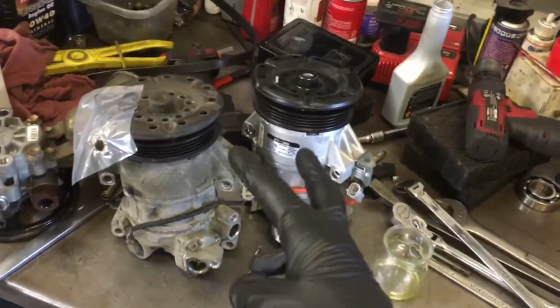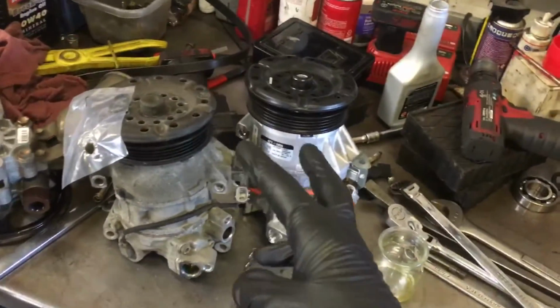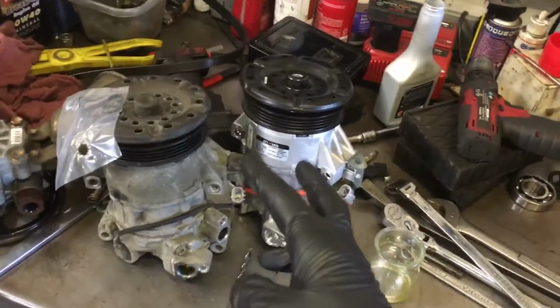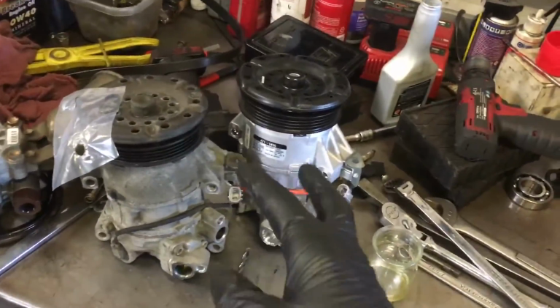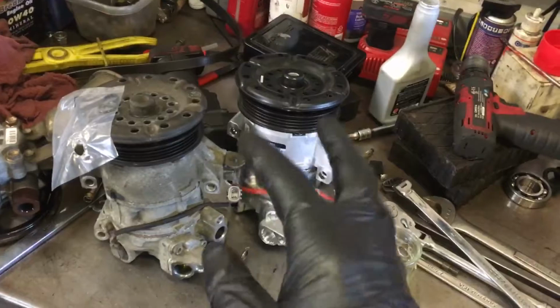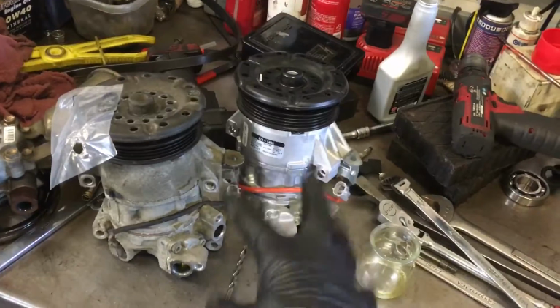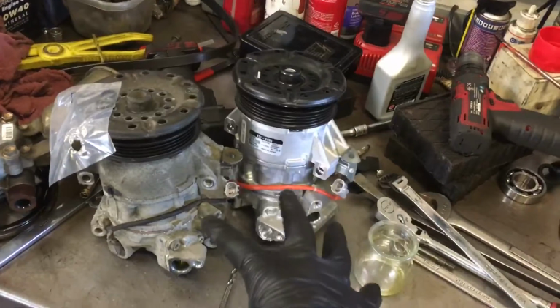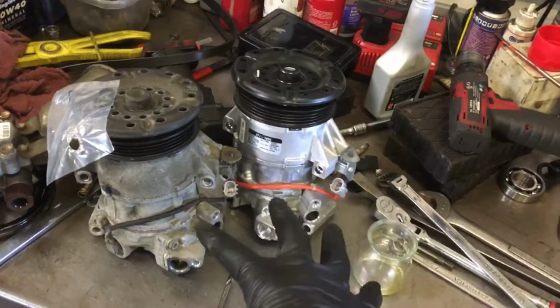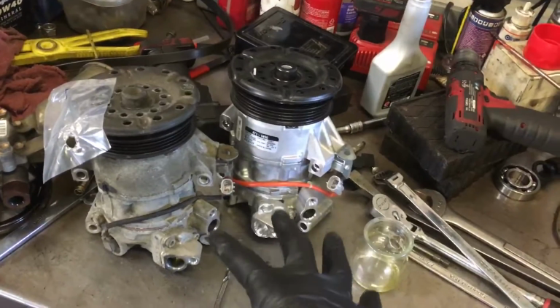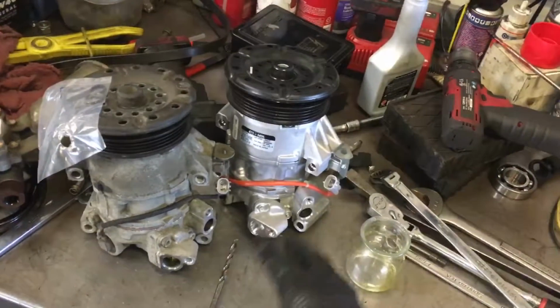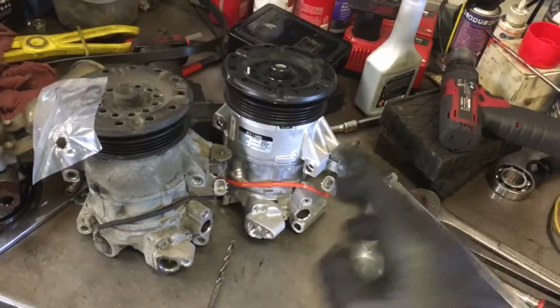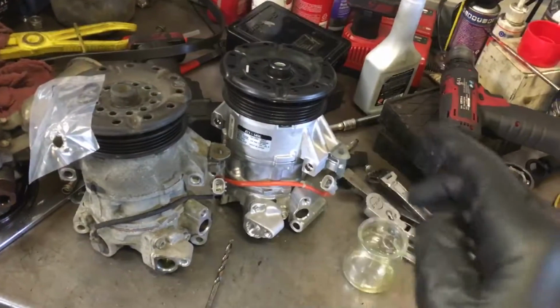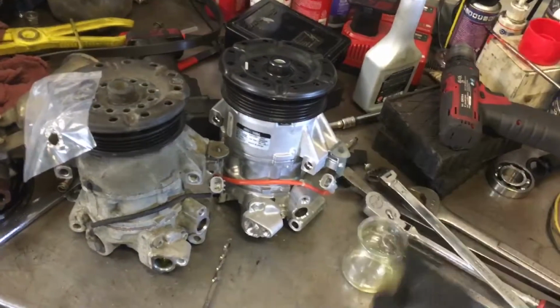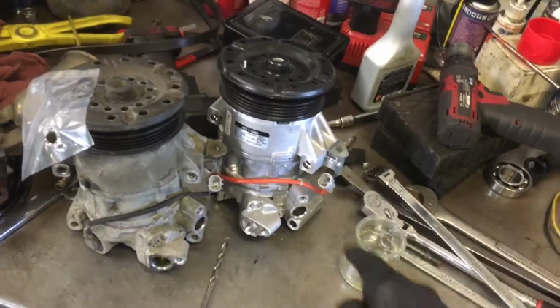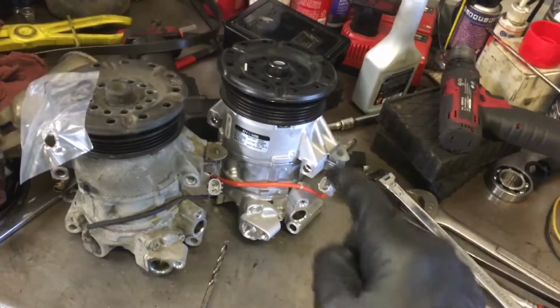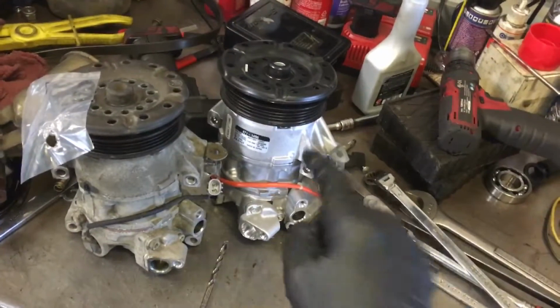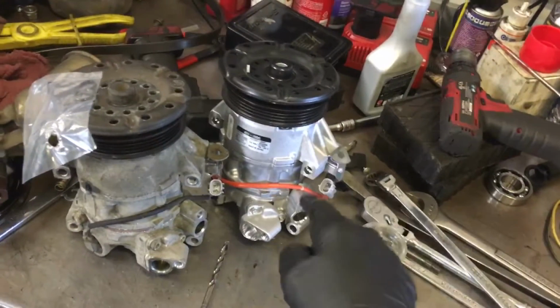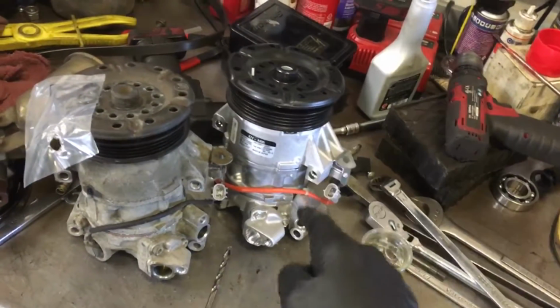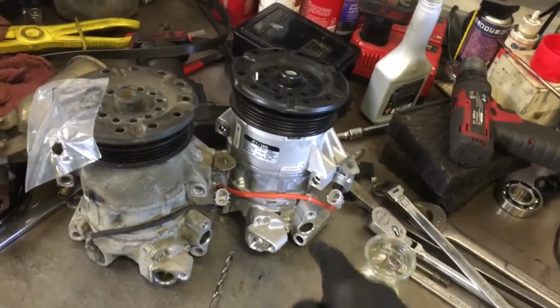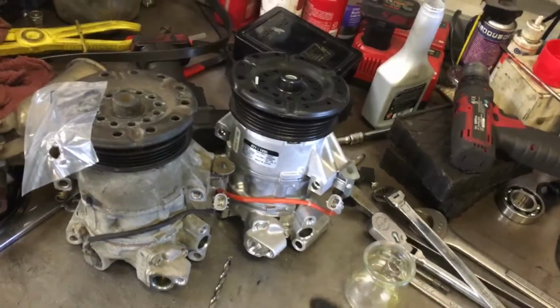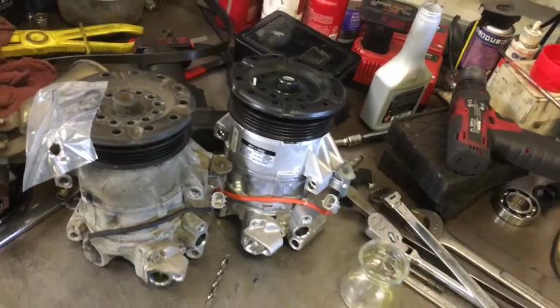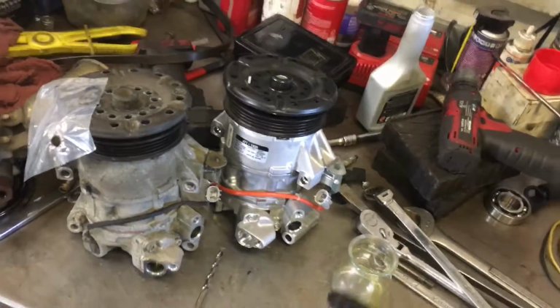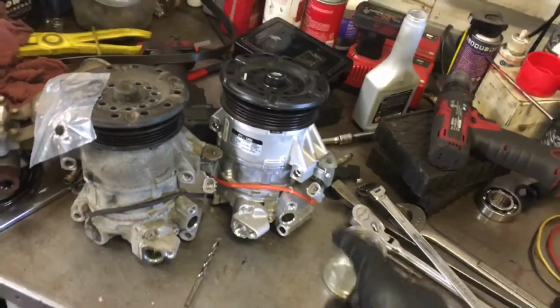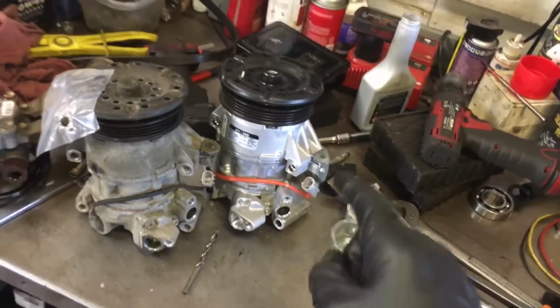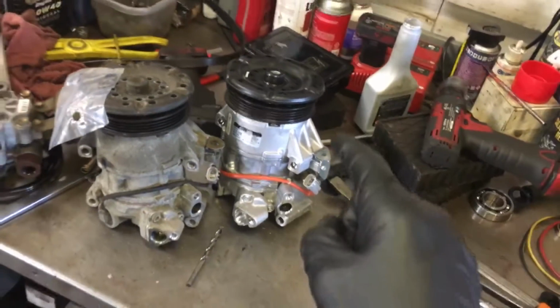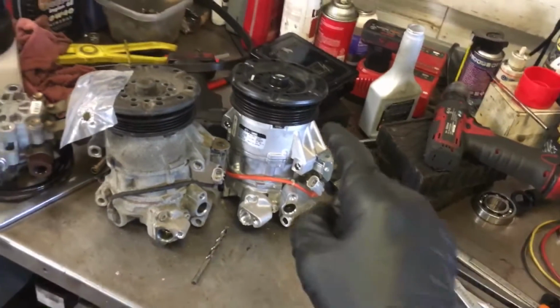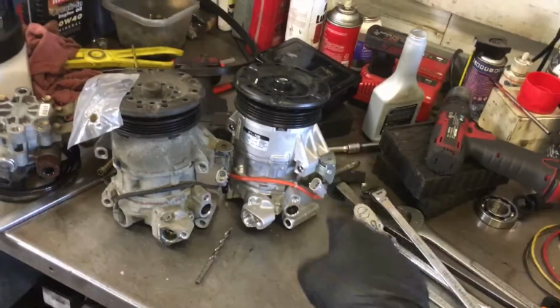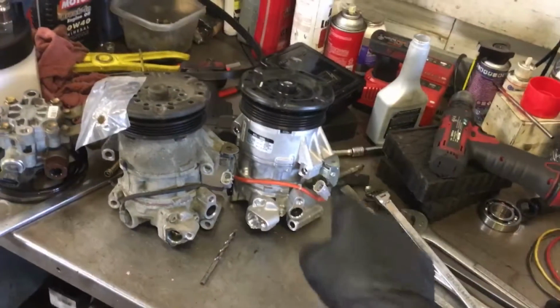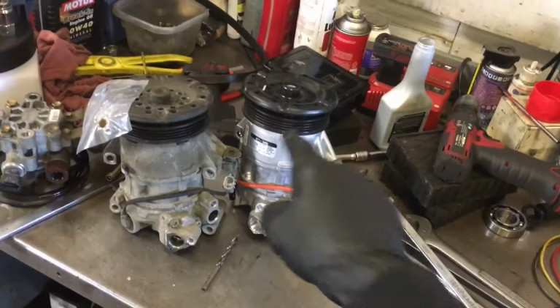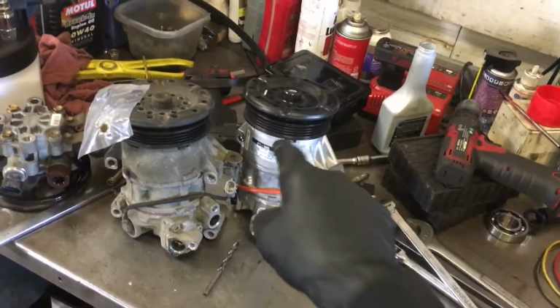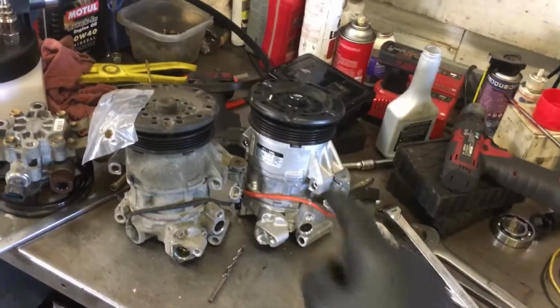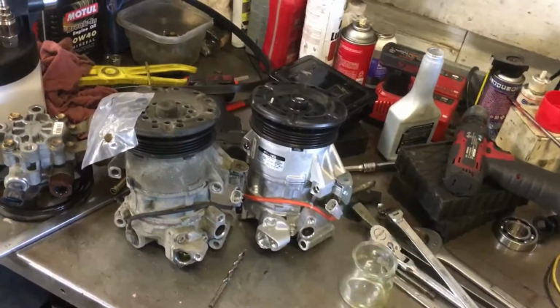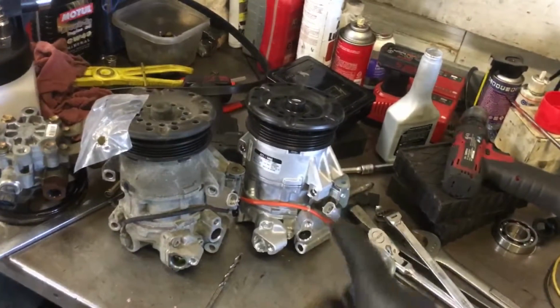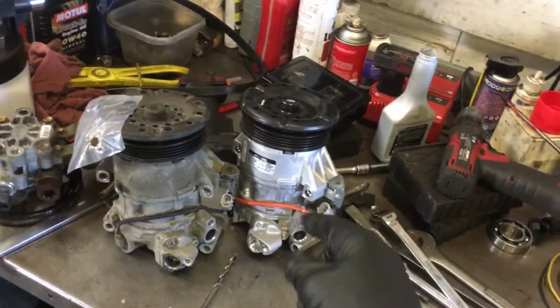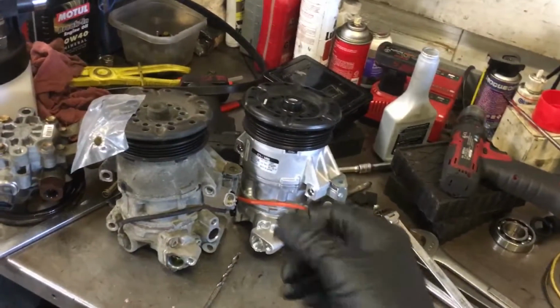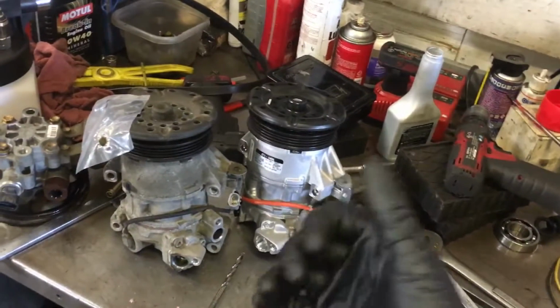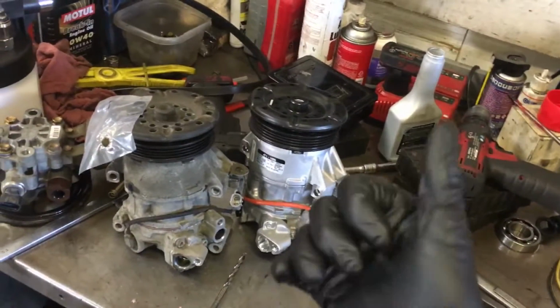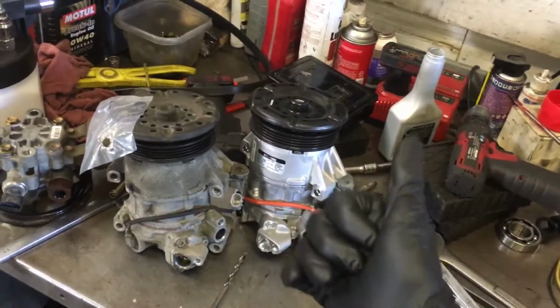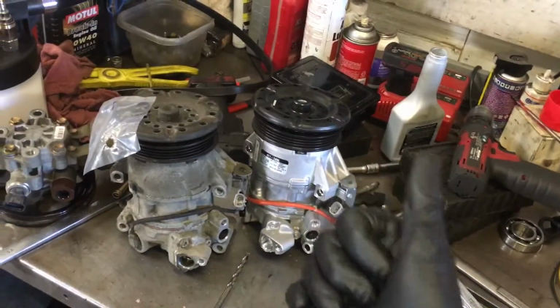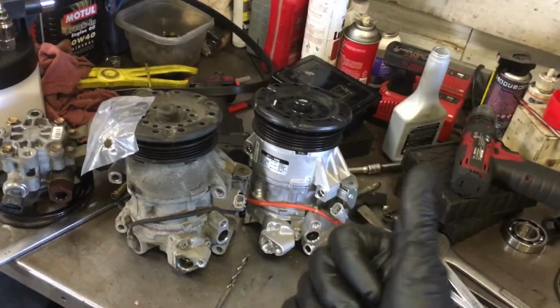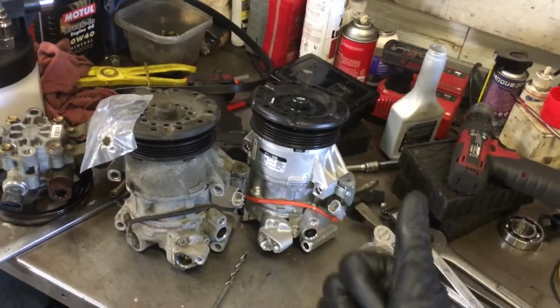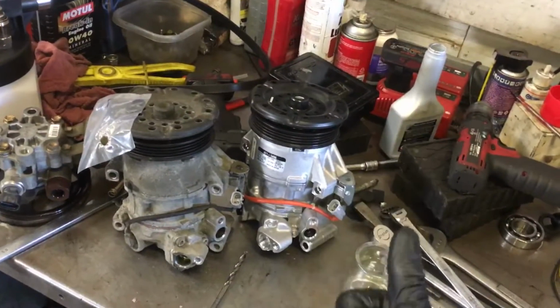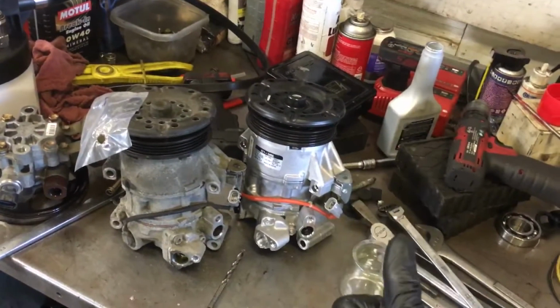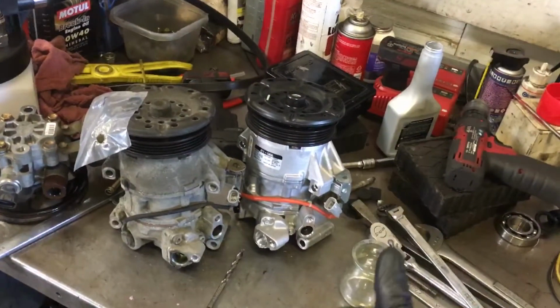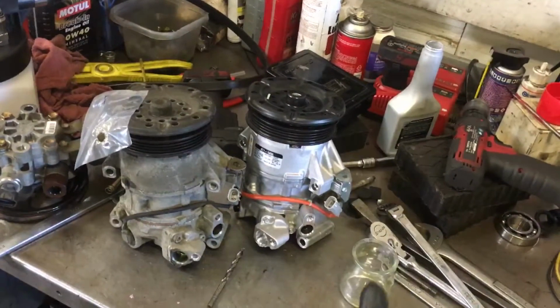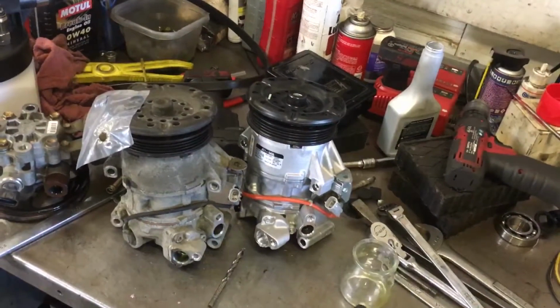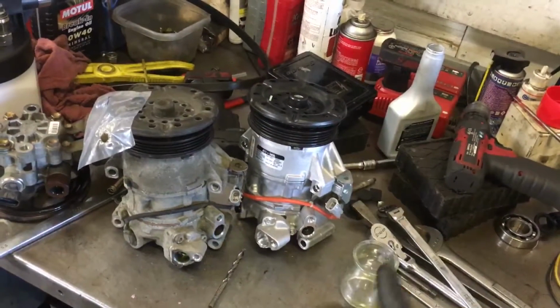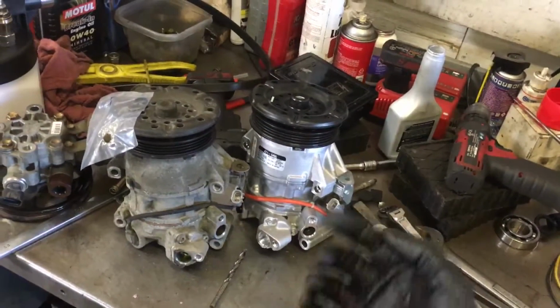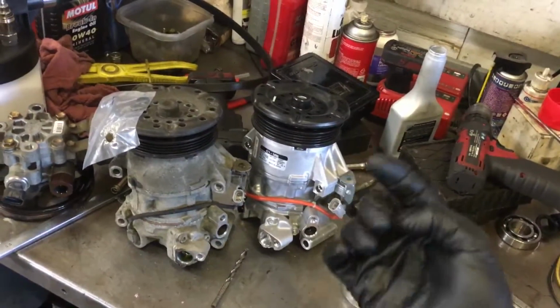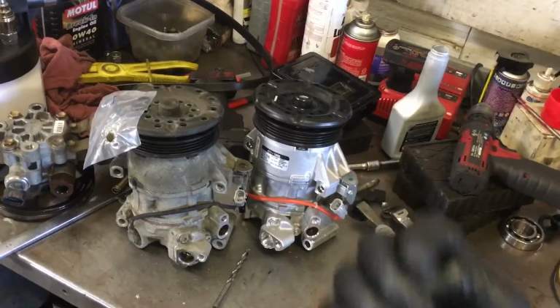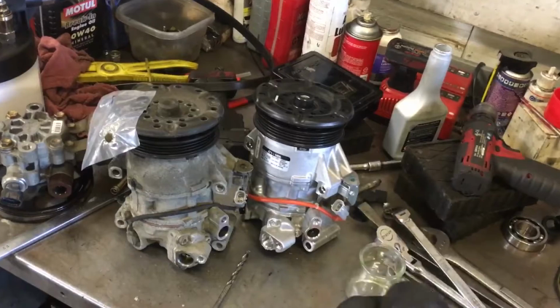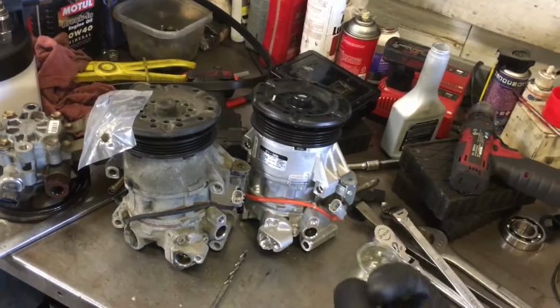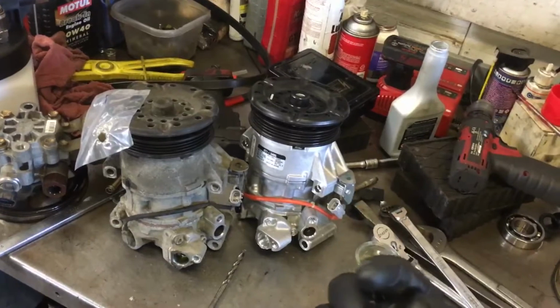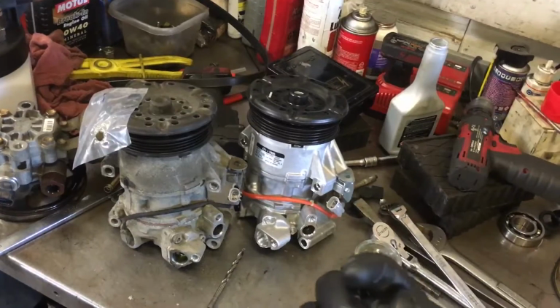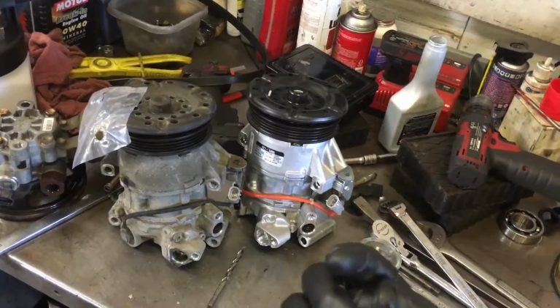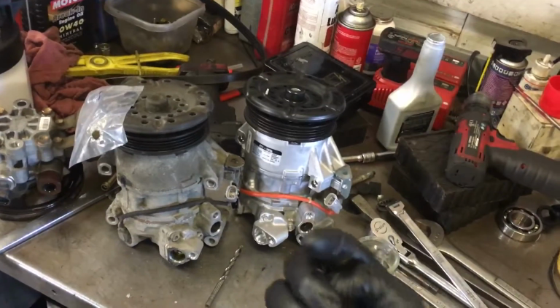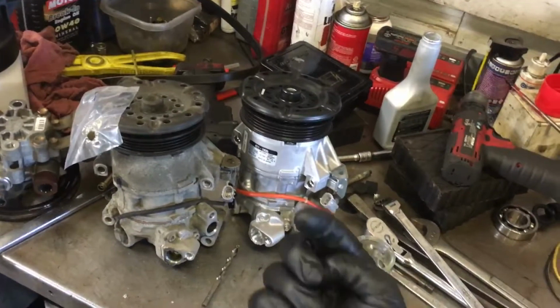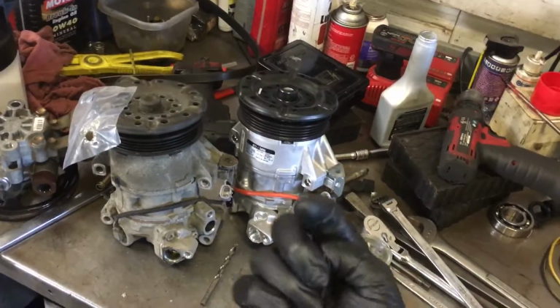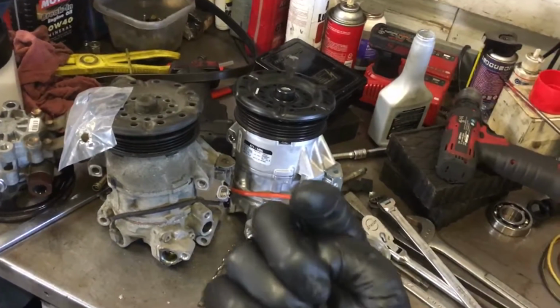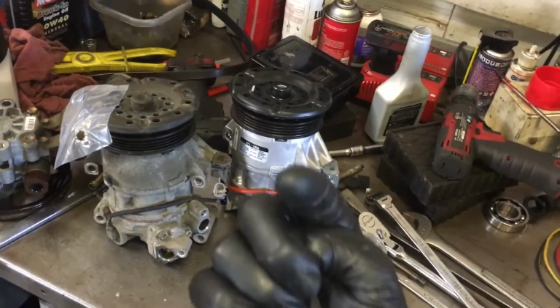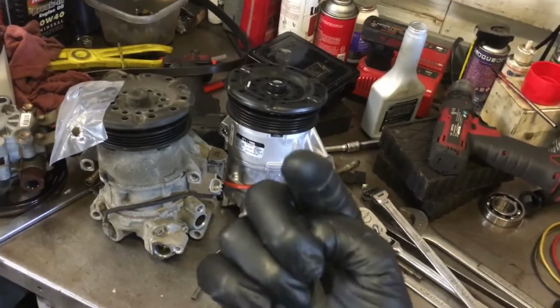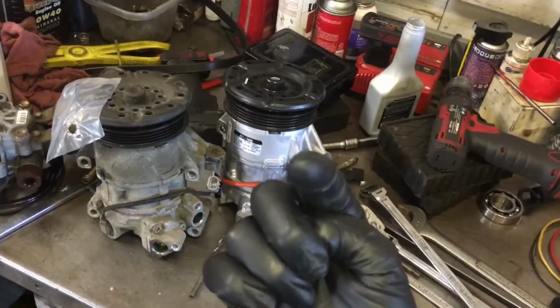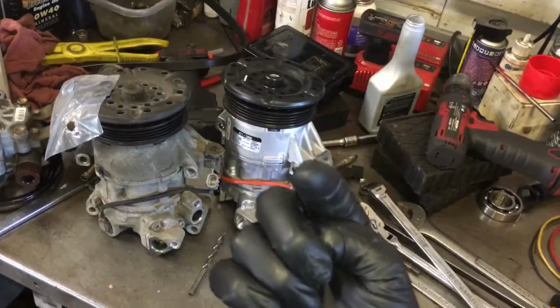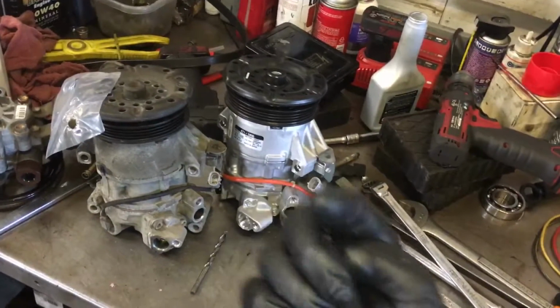This did not come filled with oil, so do not rely on anybody. Always measure yourself. If you rely on somebody else's word of mouth and things go wrong, it's your fault.